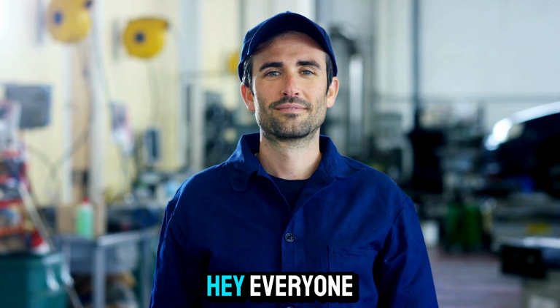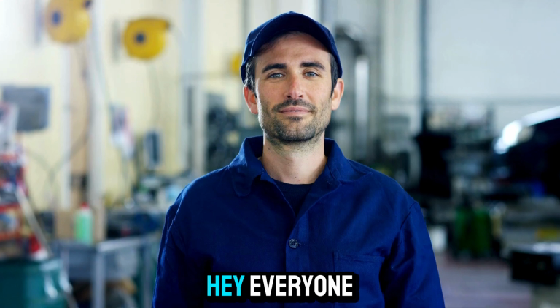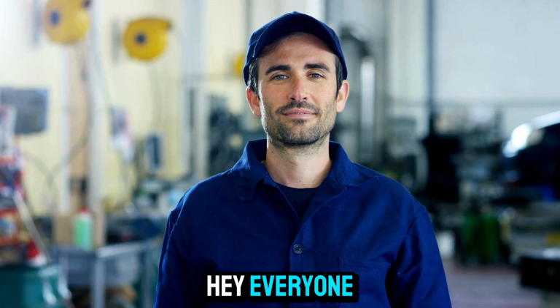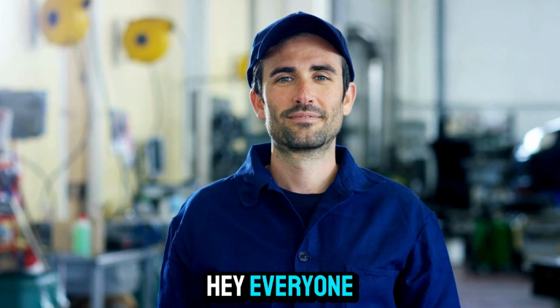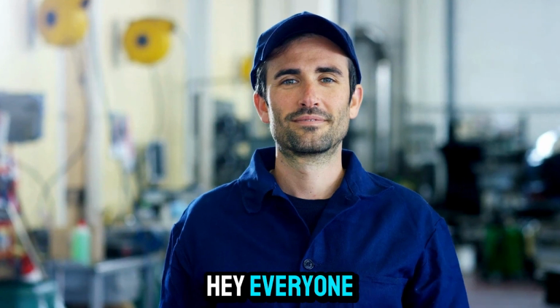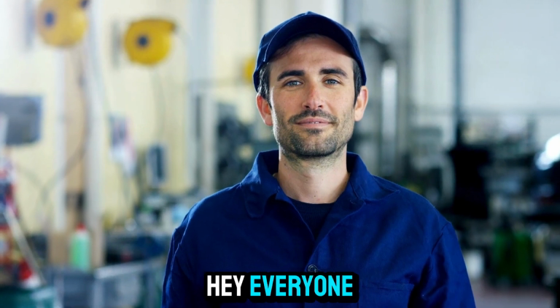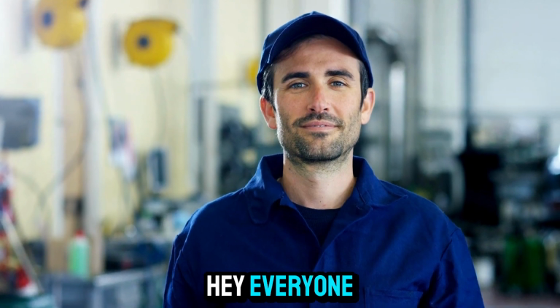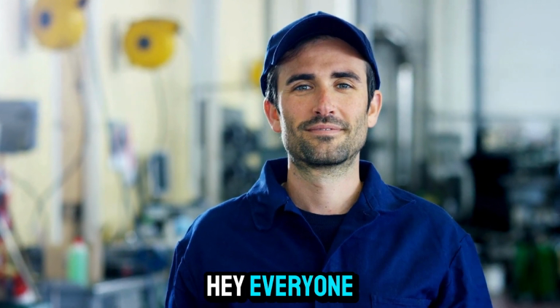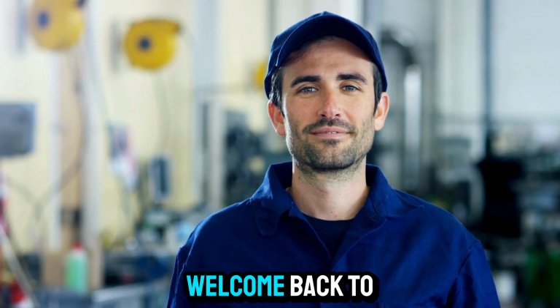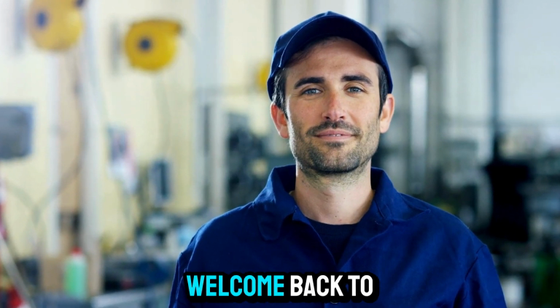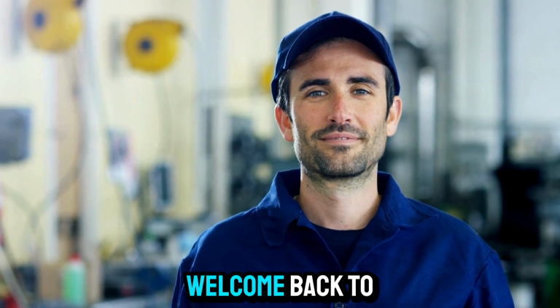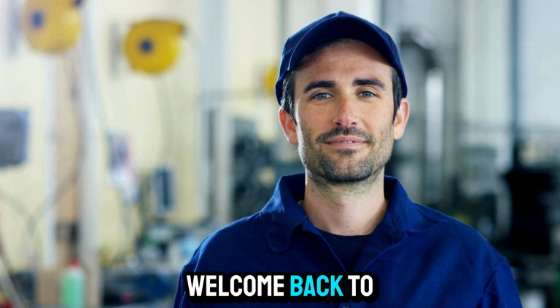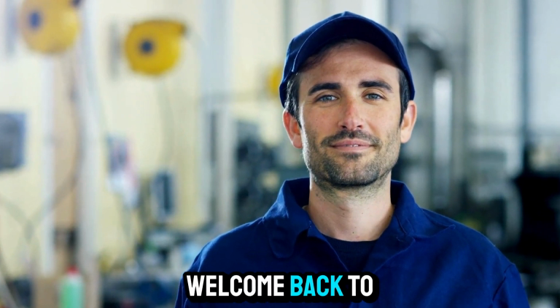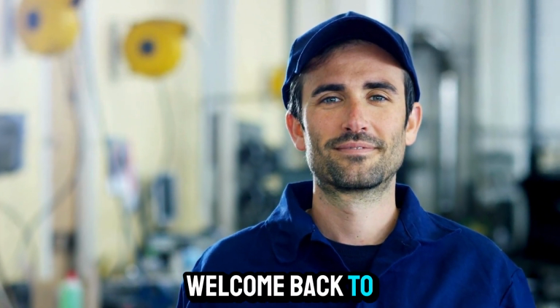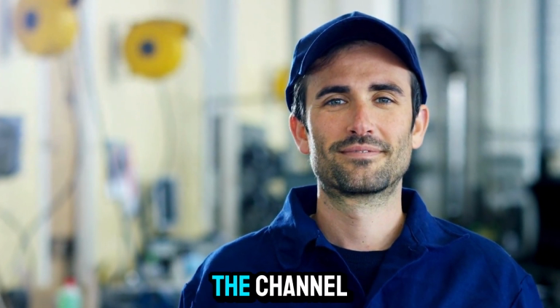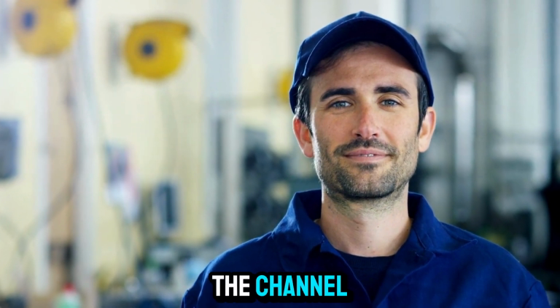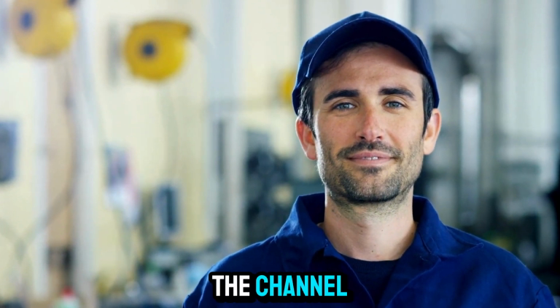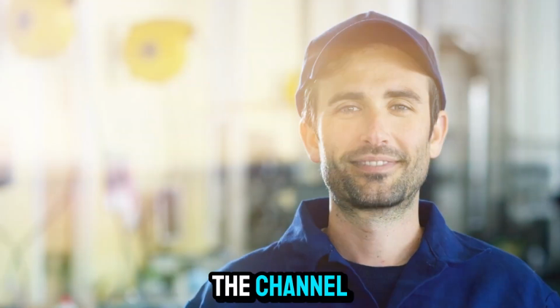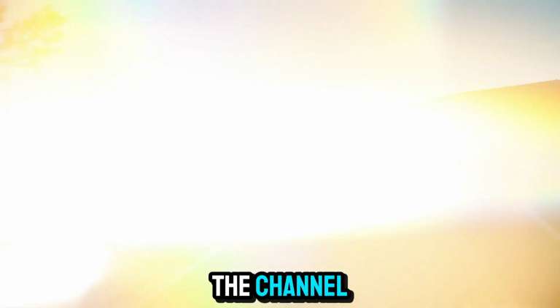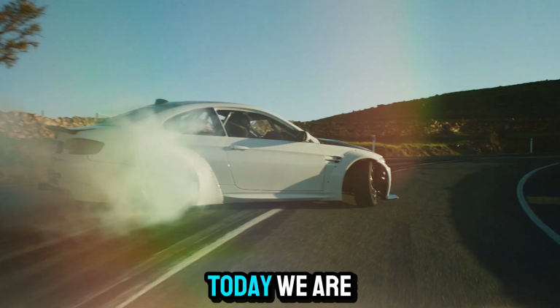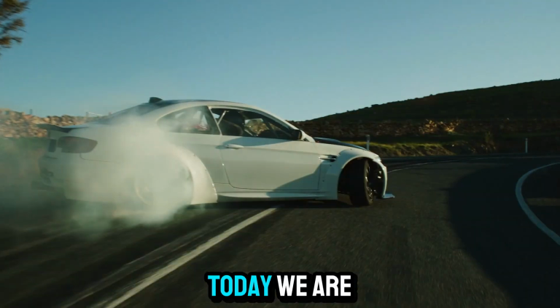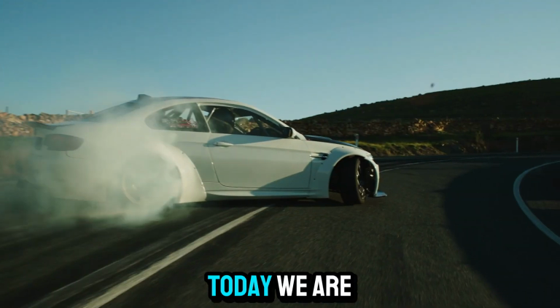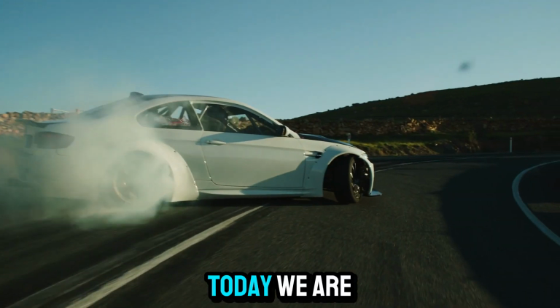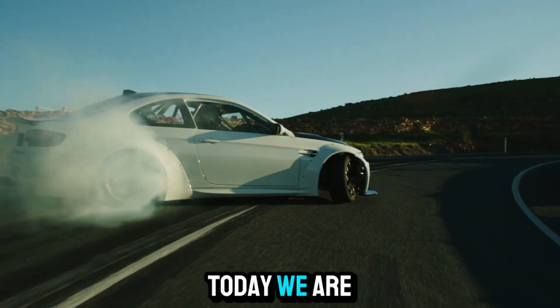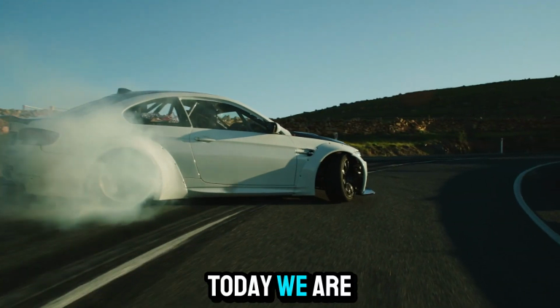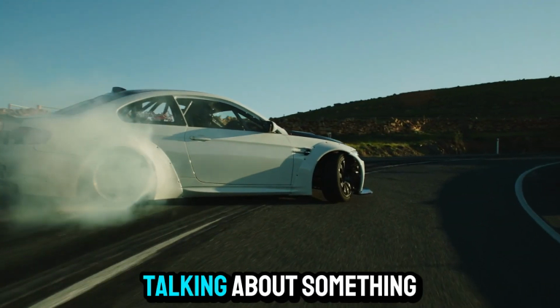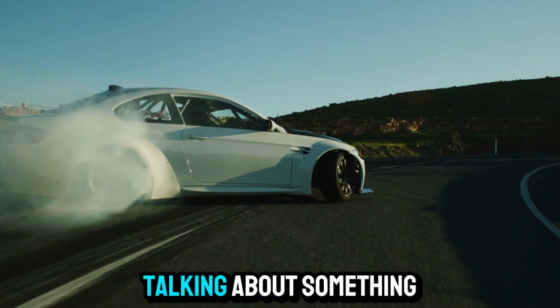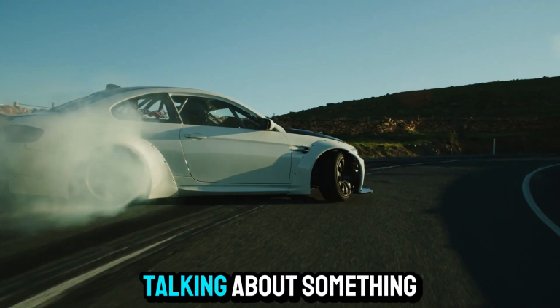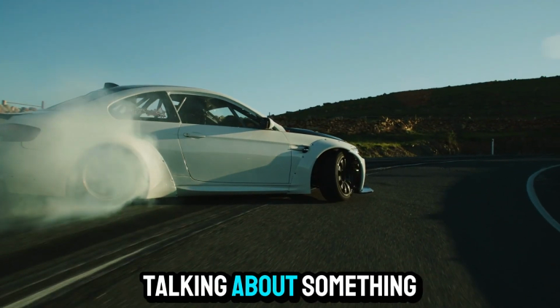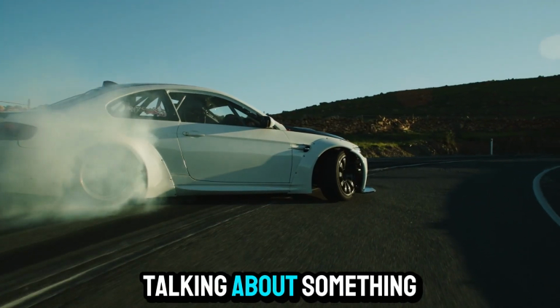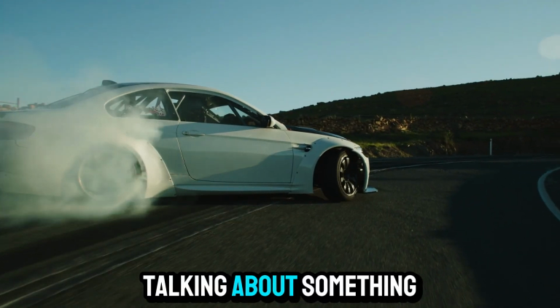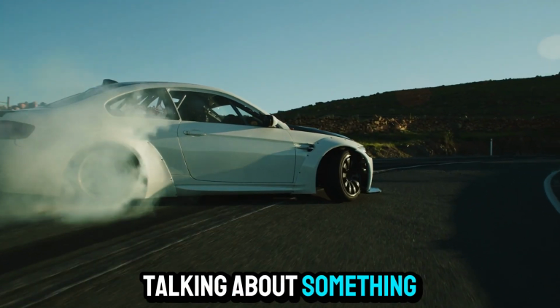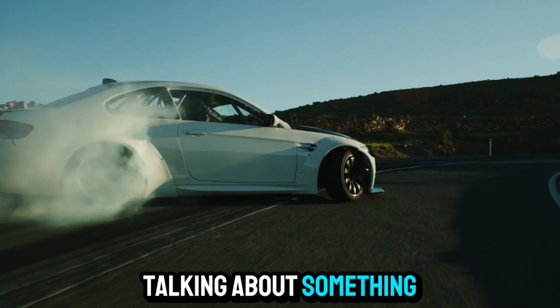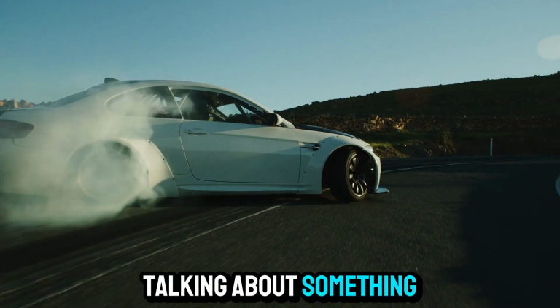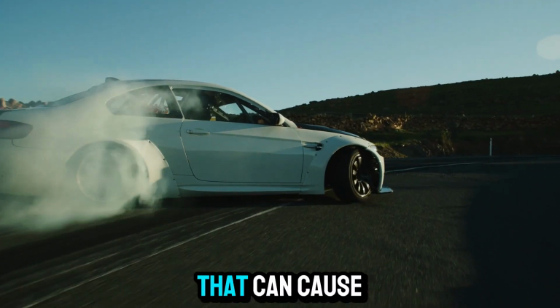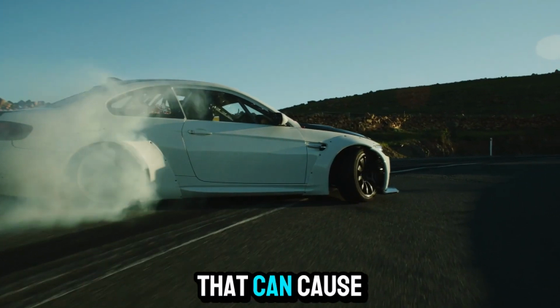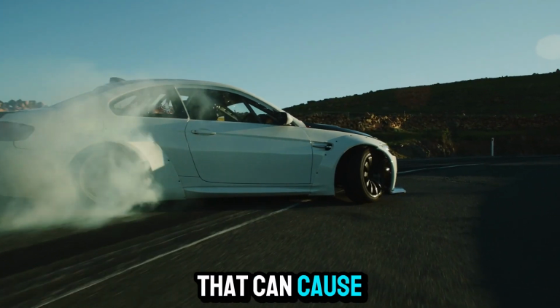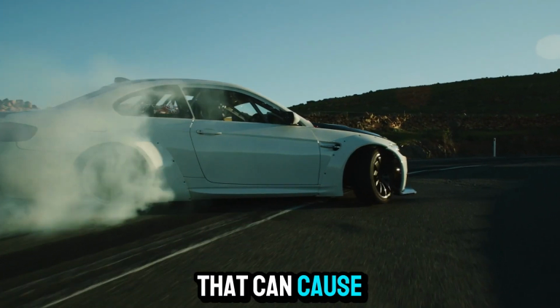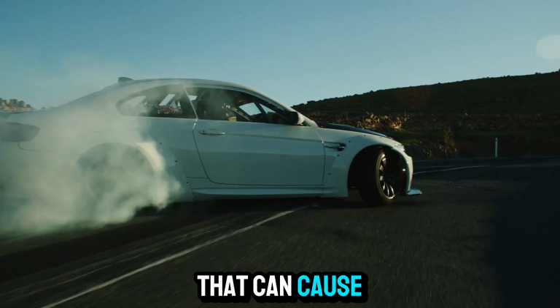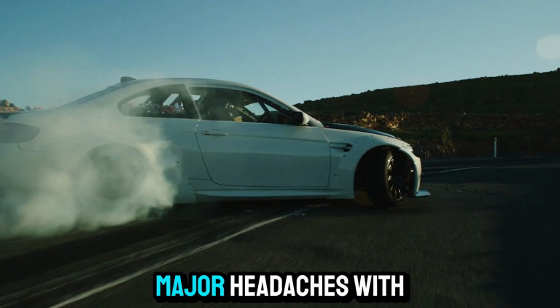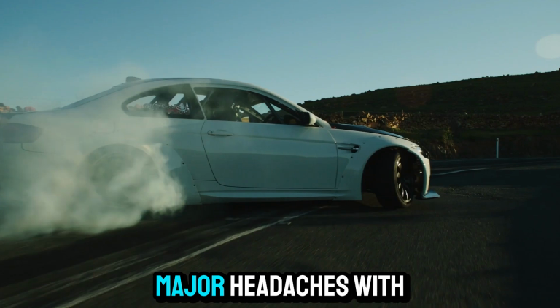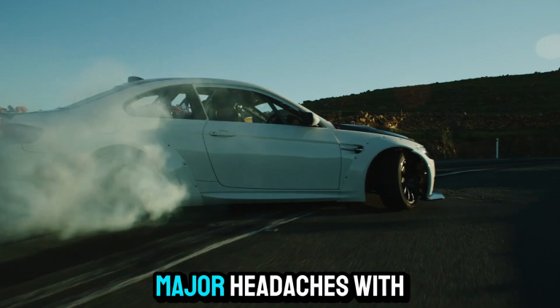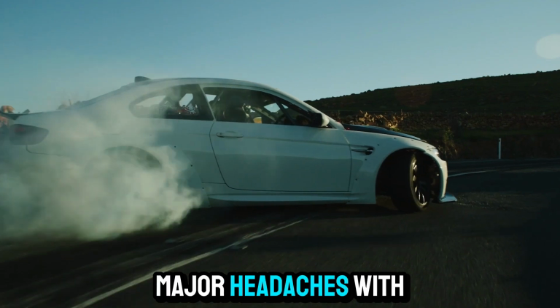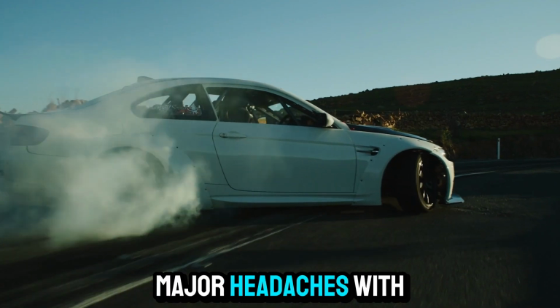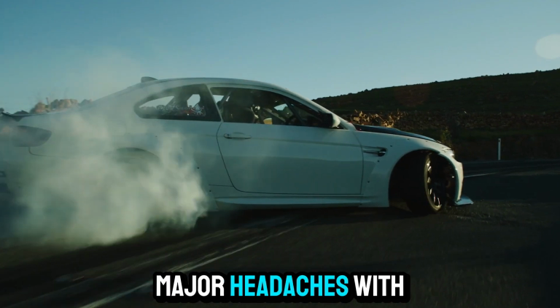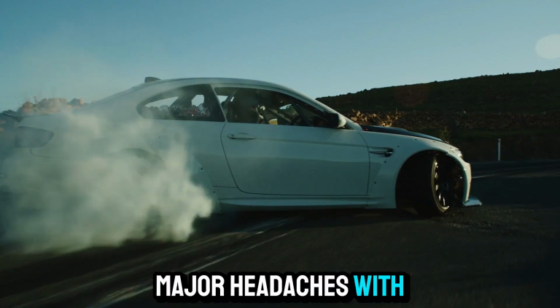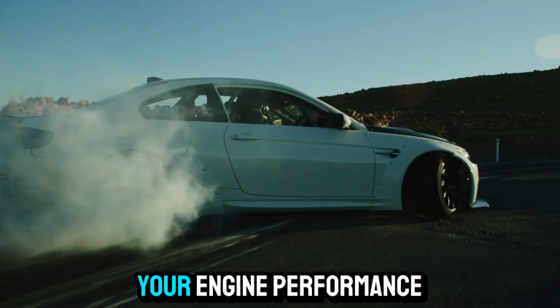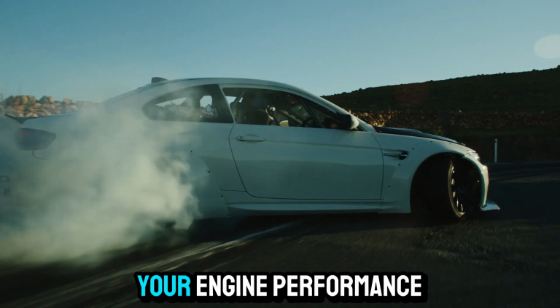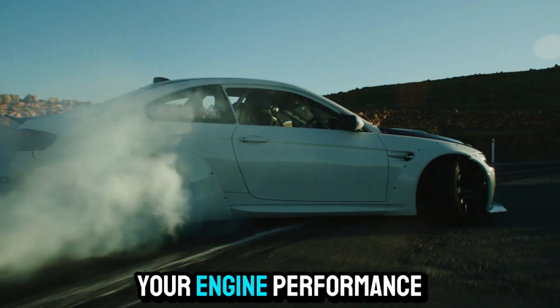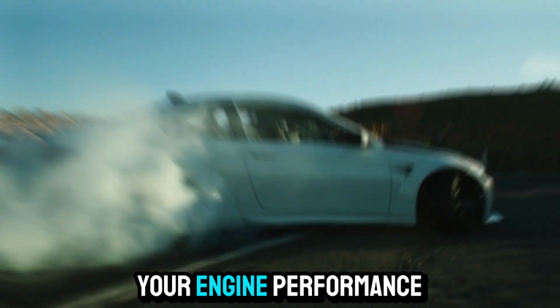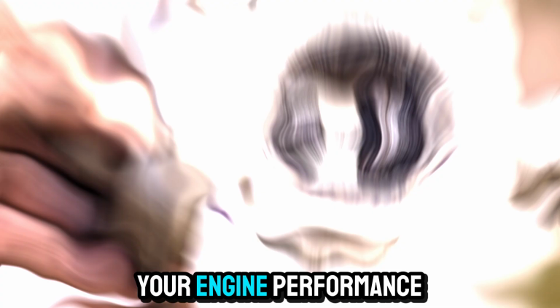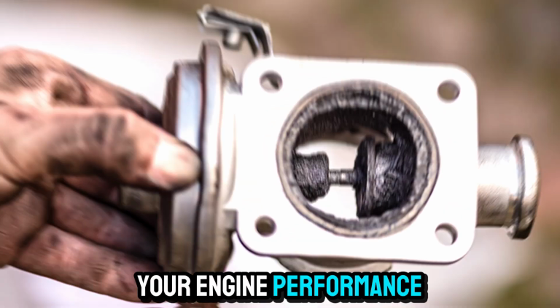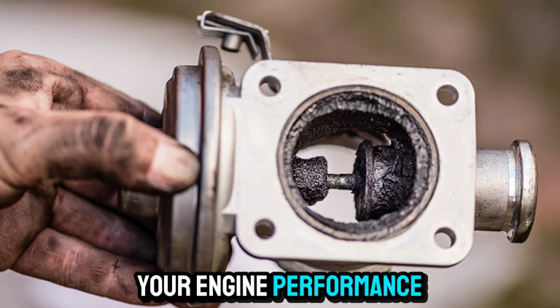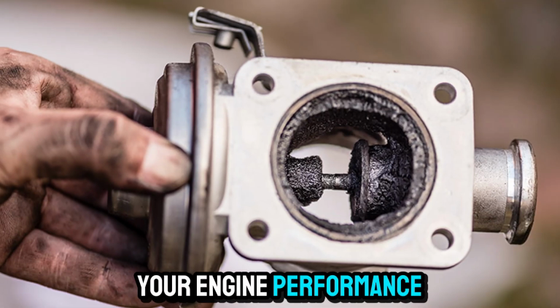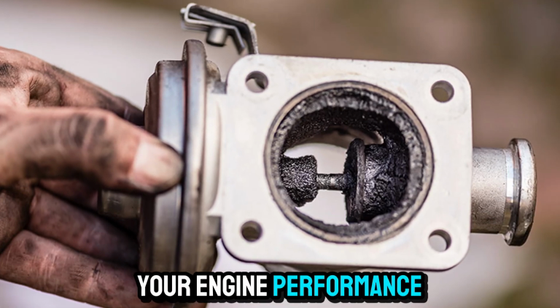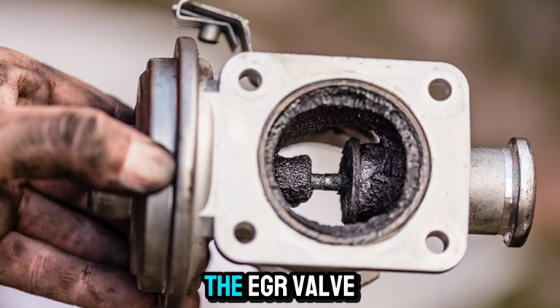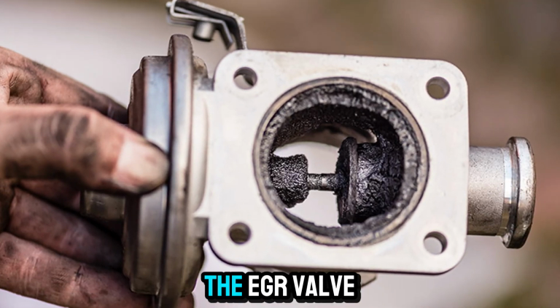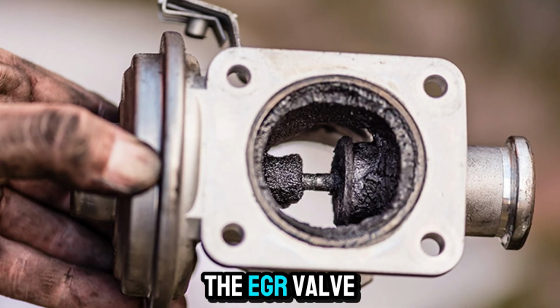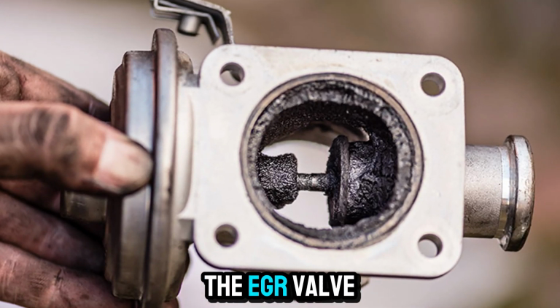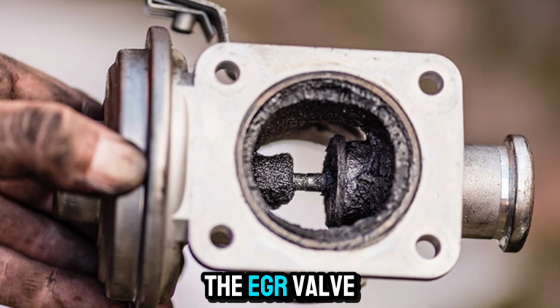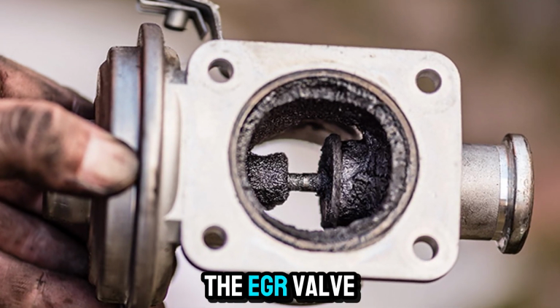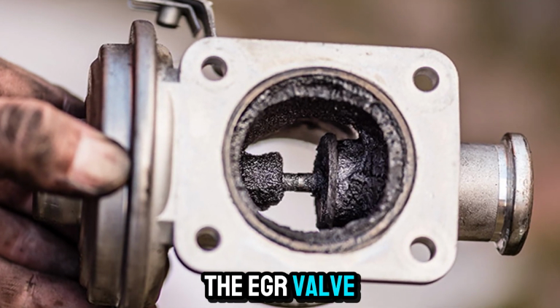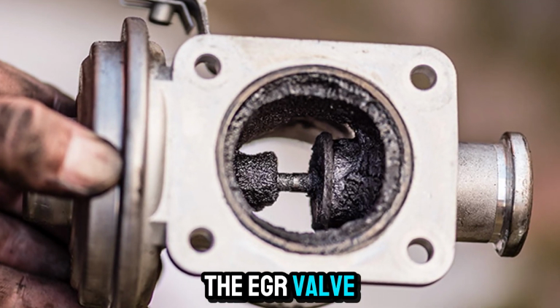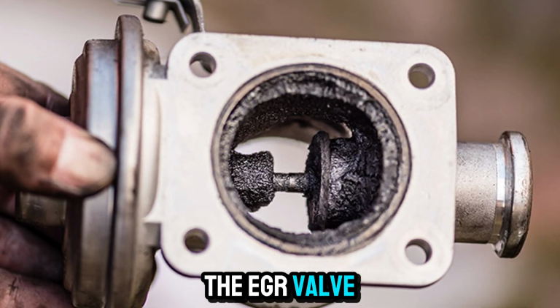Hey everyone, welcome back to the channel. Today we're talking about something that can cause major headaches with your engine performance — the EGR valve.